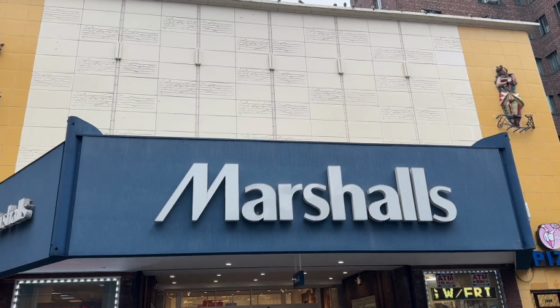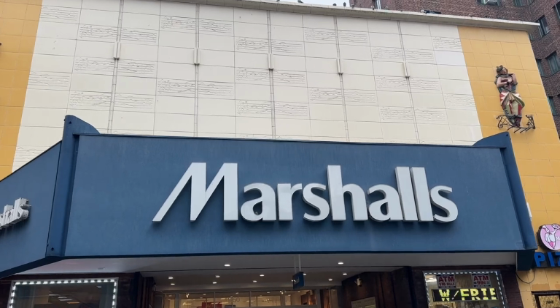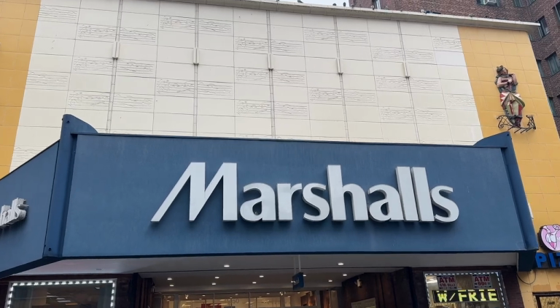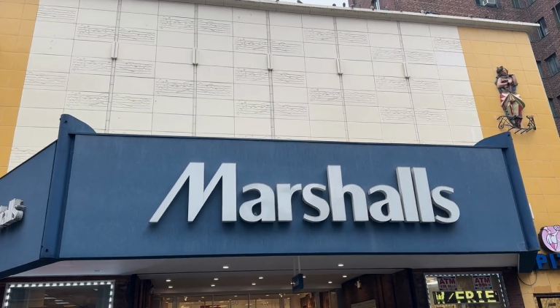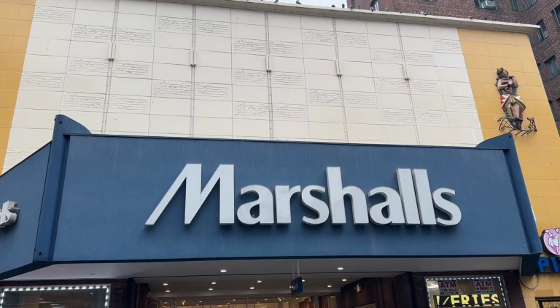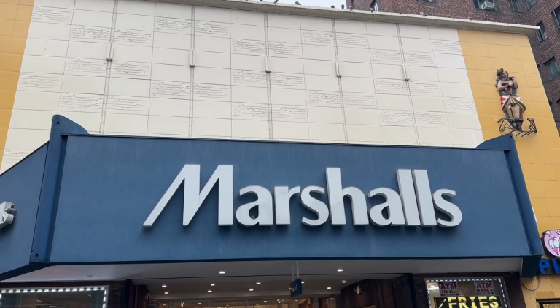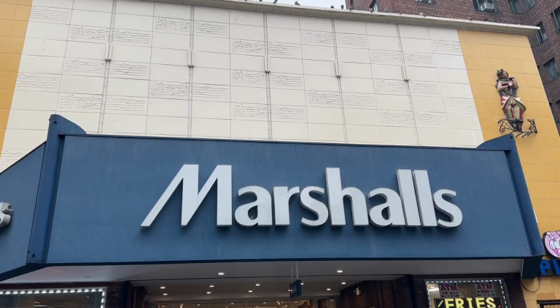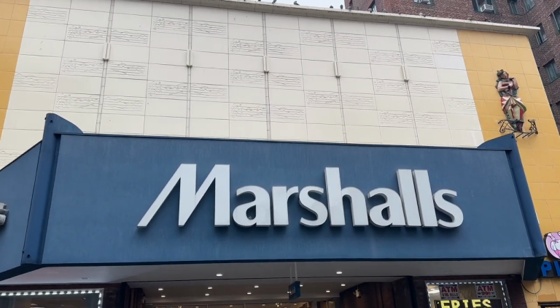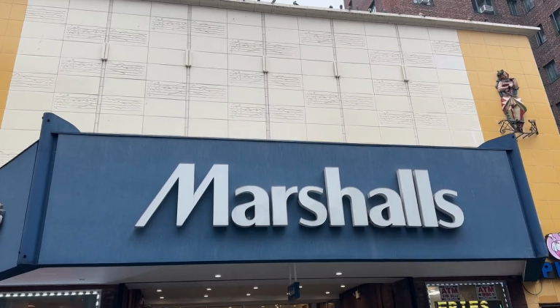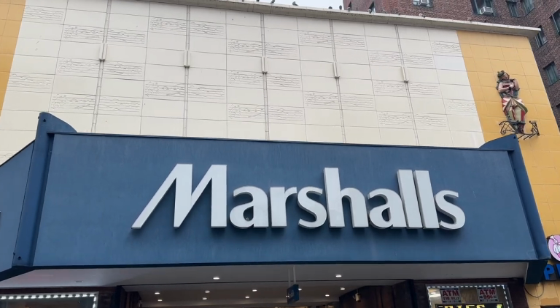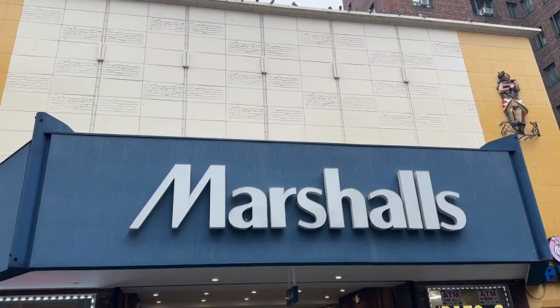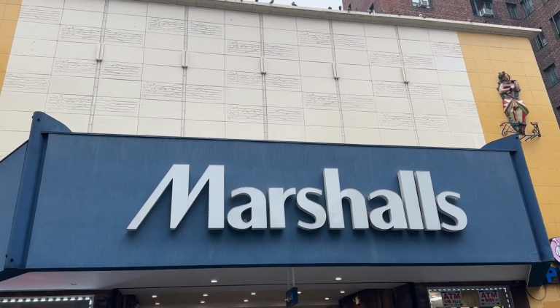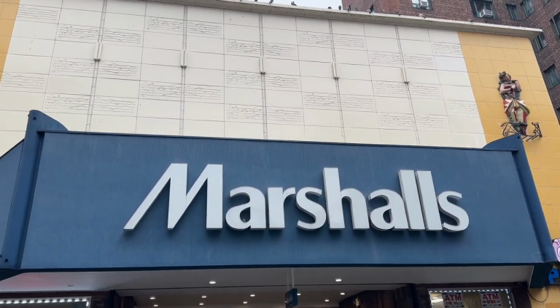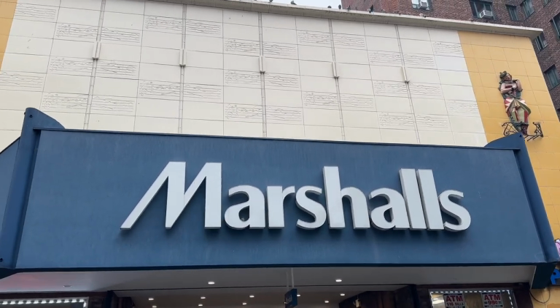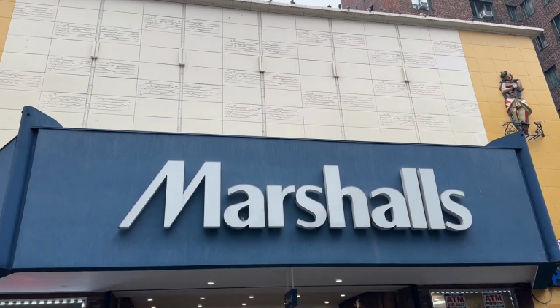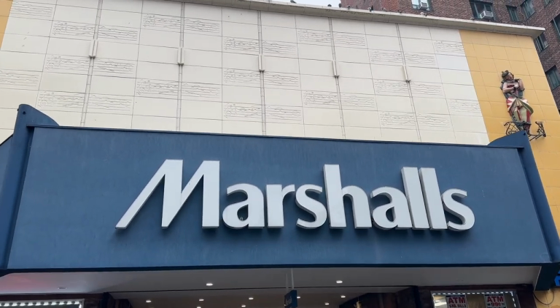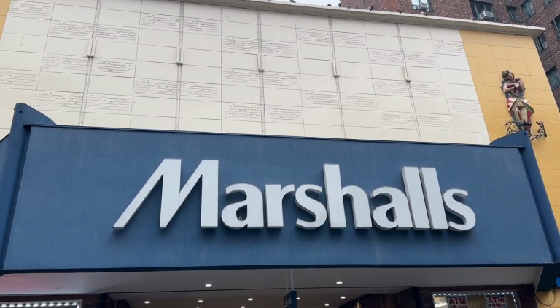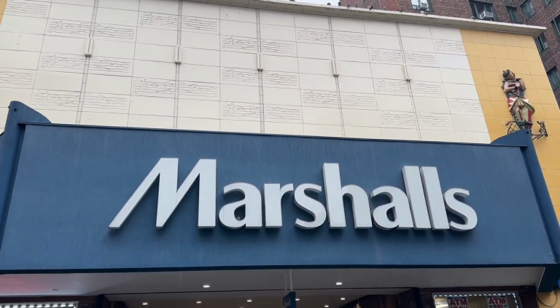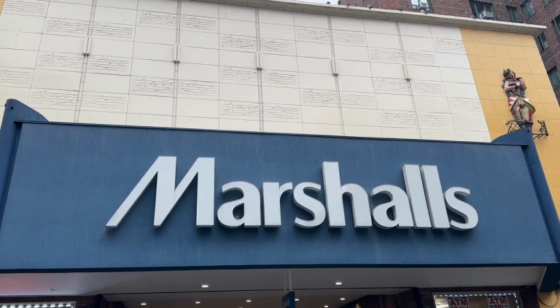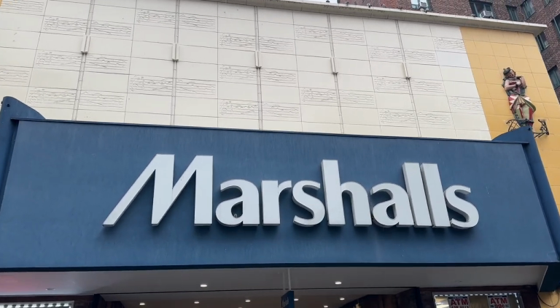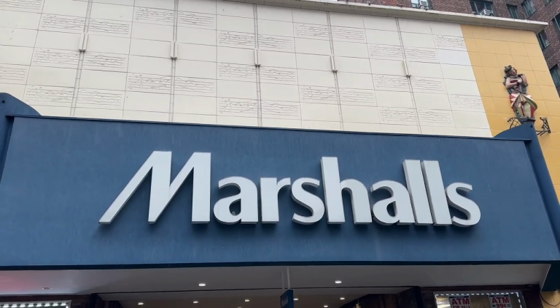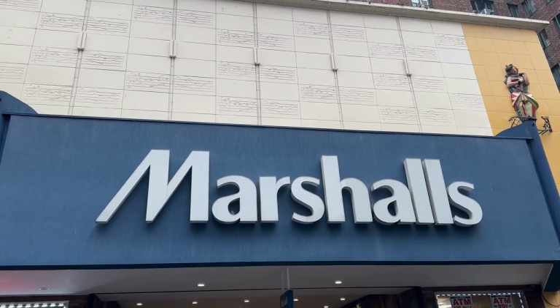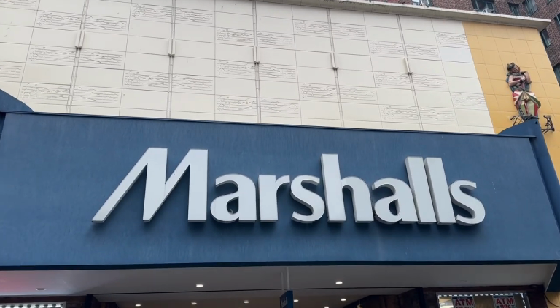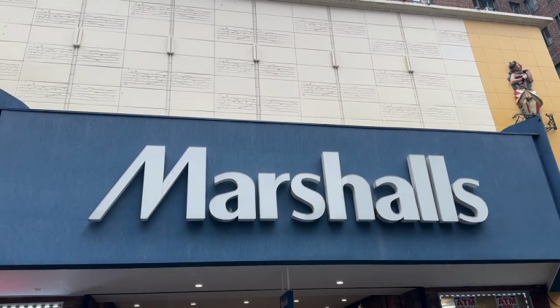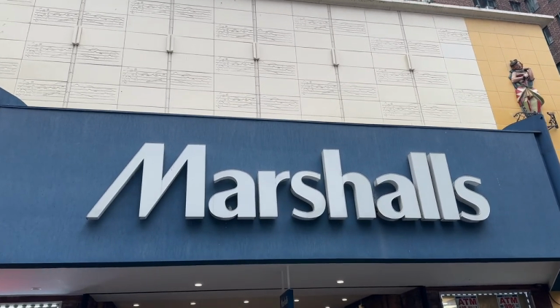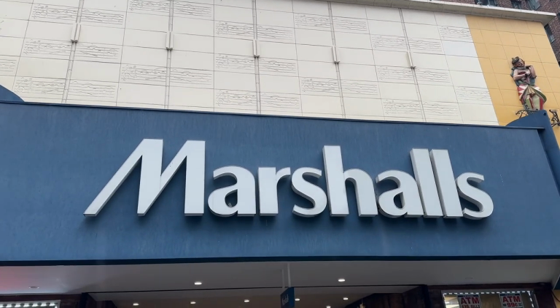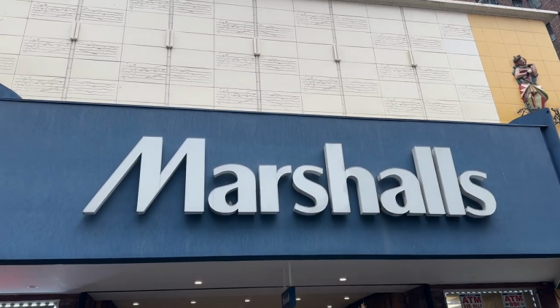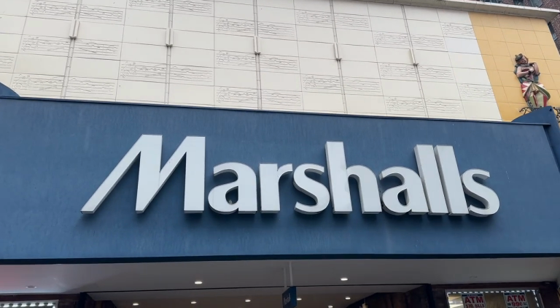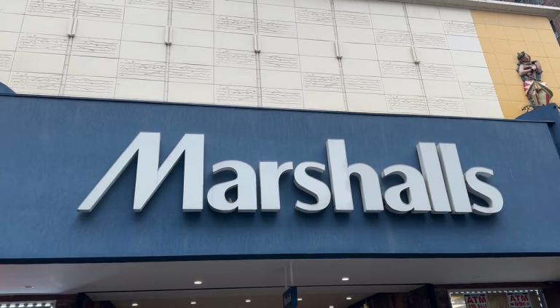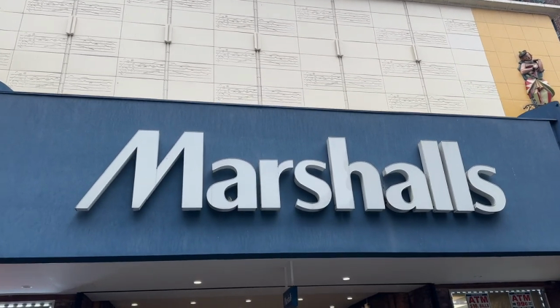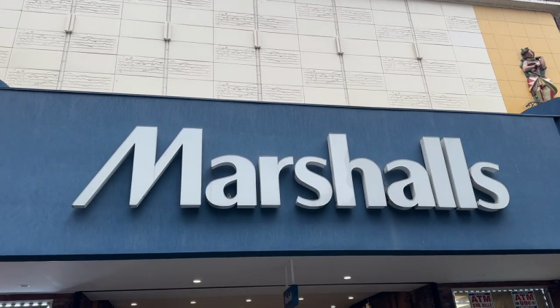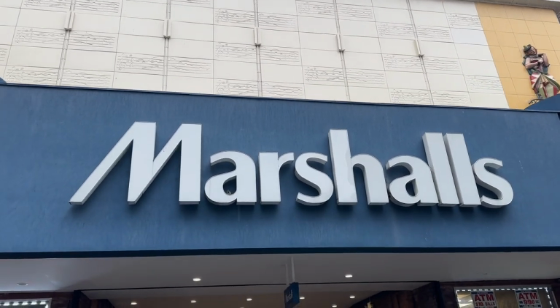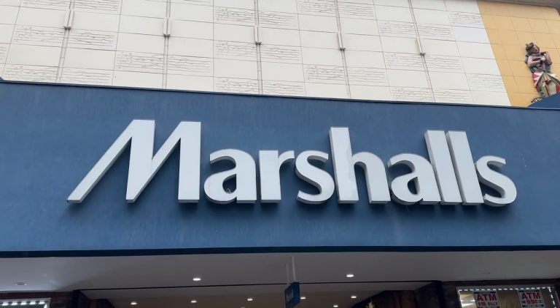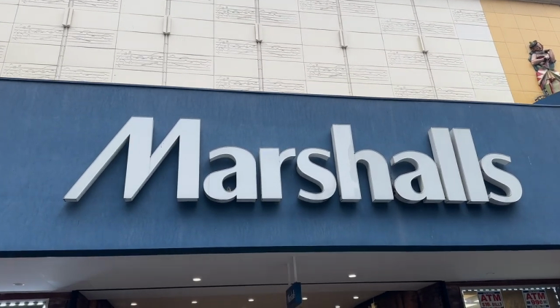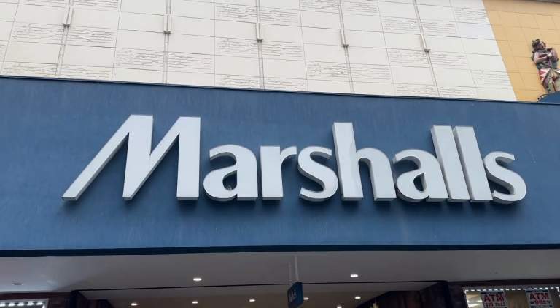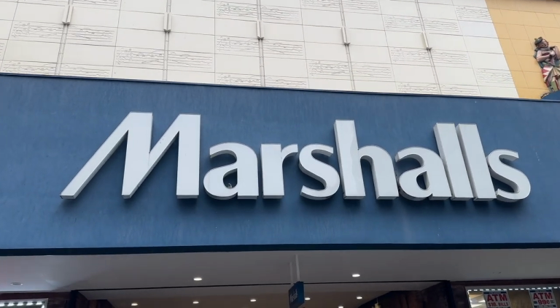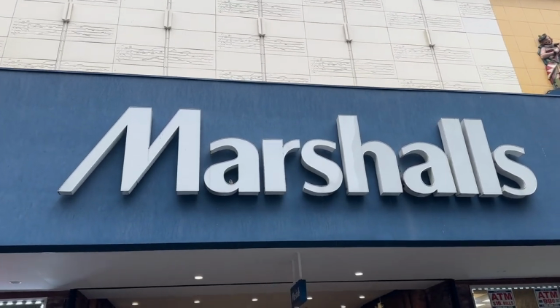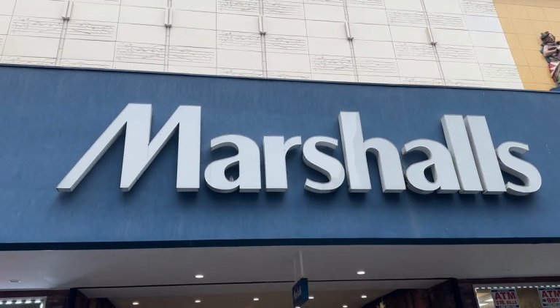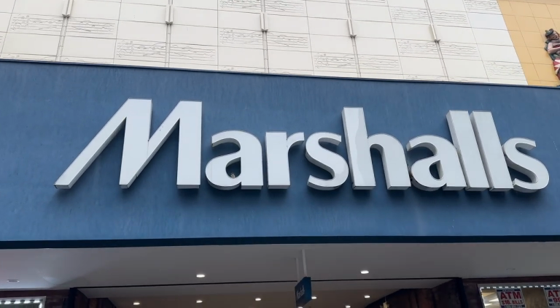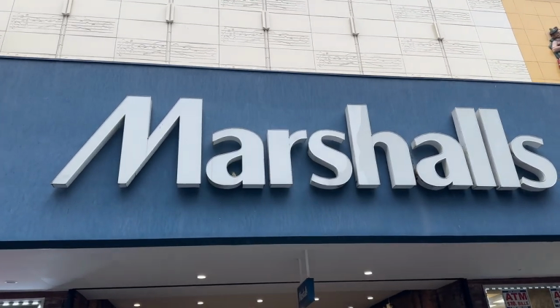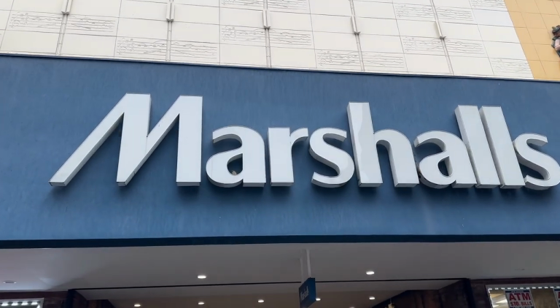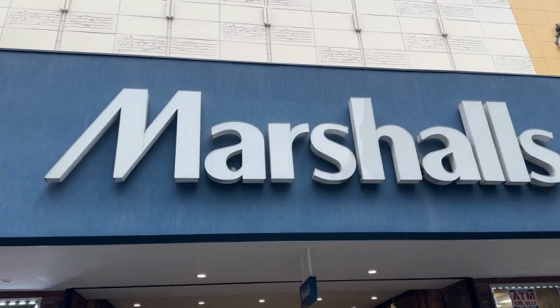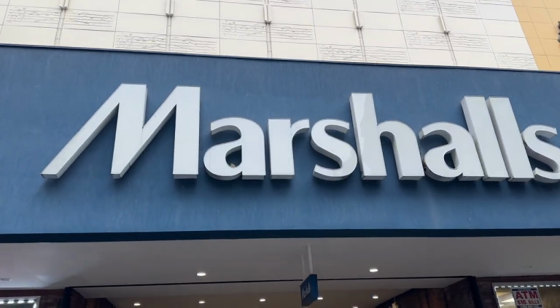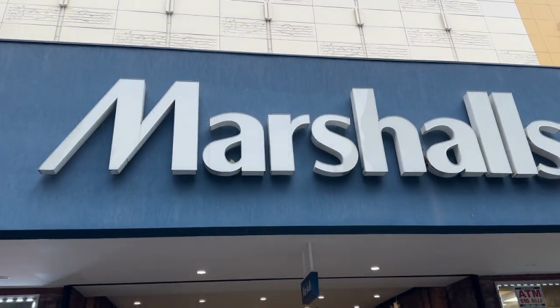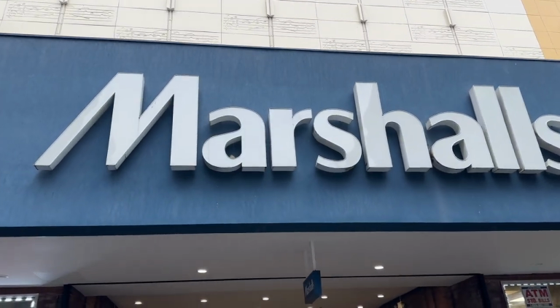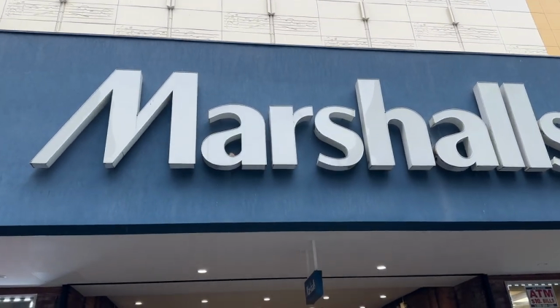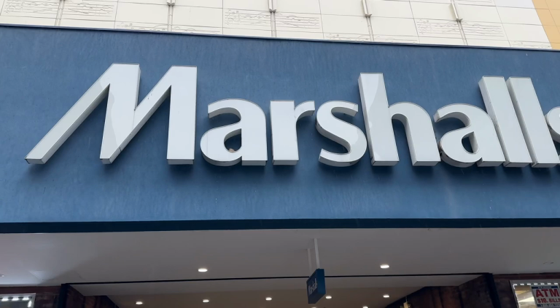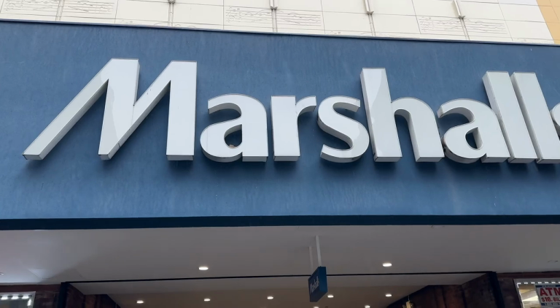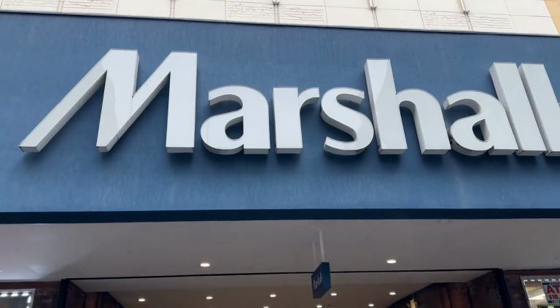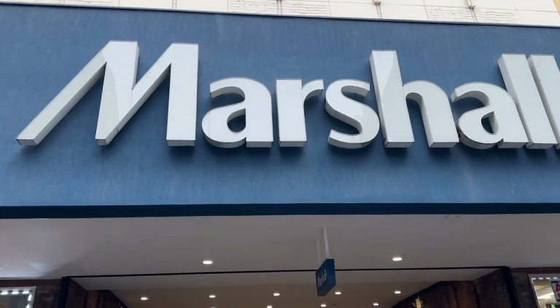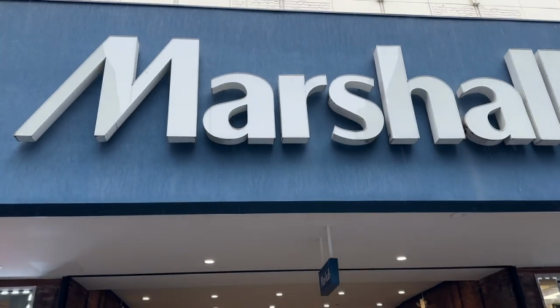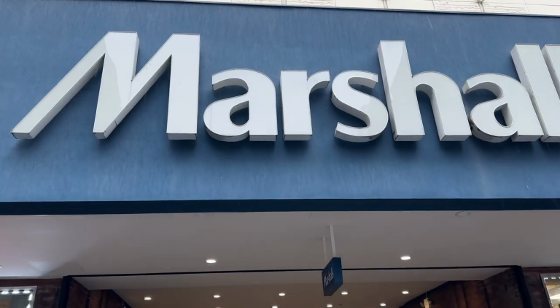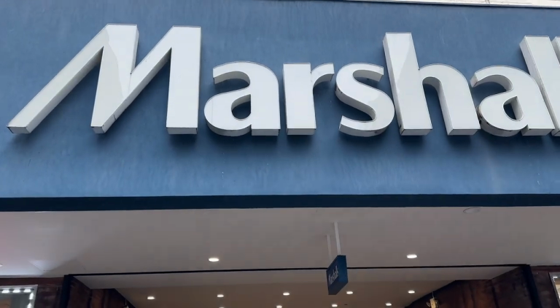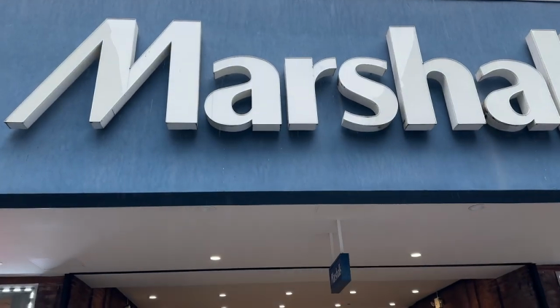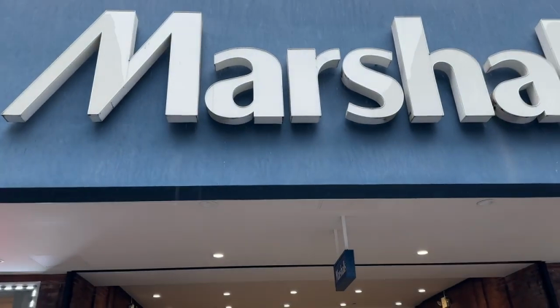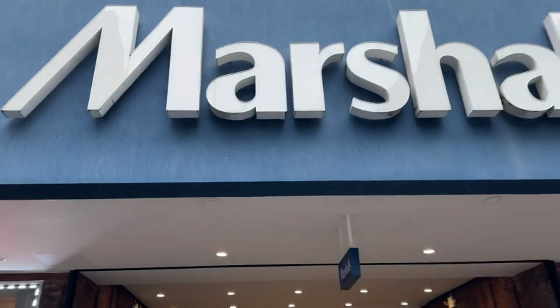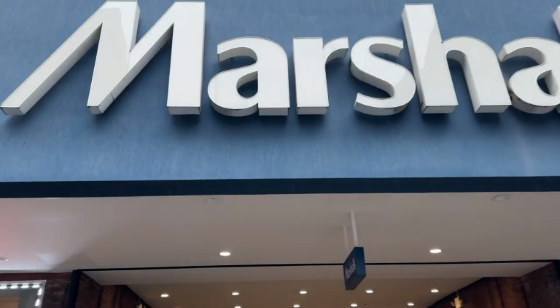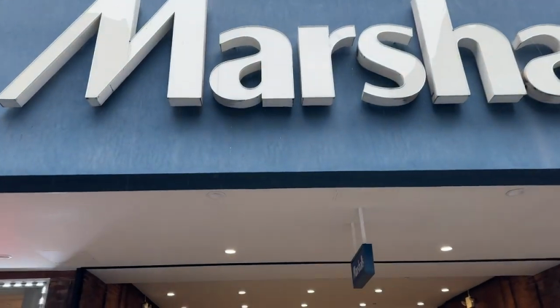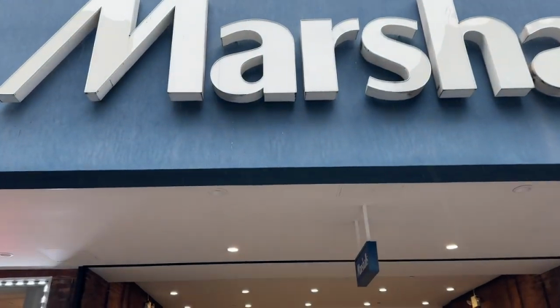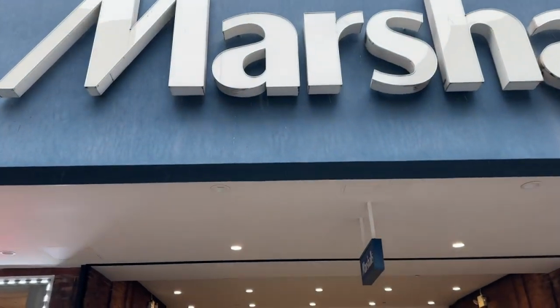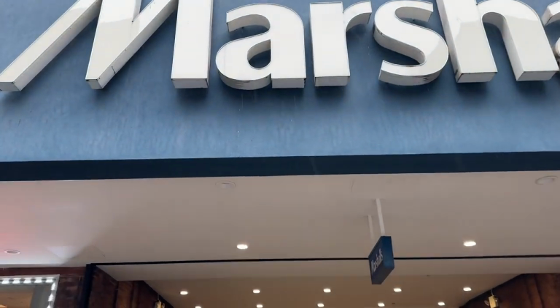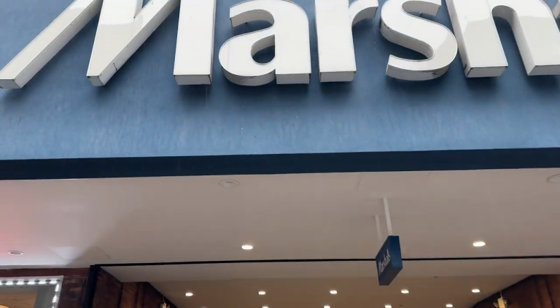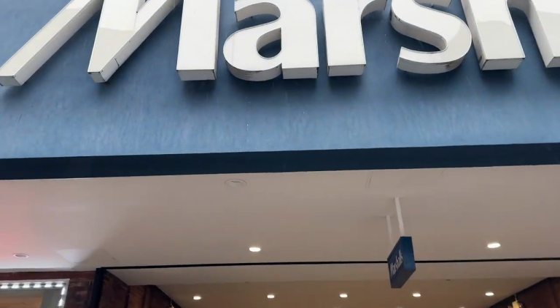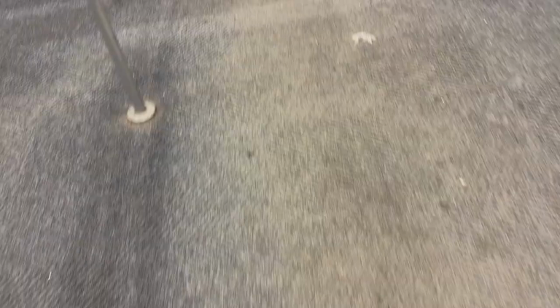Hello everyone, welcome to my channel. Today's walkthrough will be held at Marshall's. If you're interested in what's new, stay tuned.